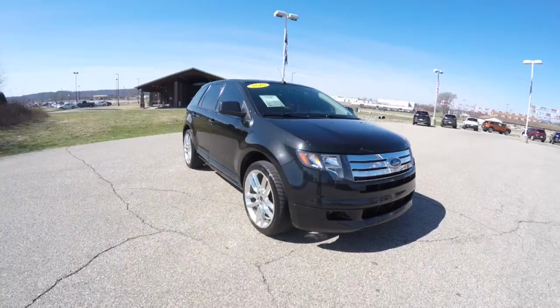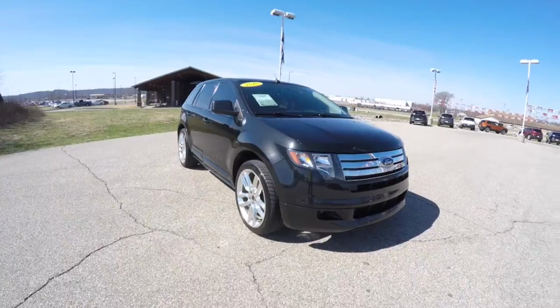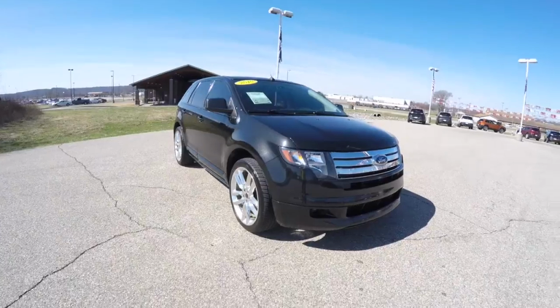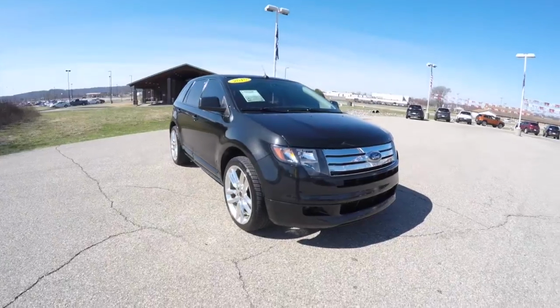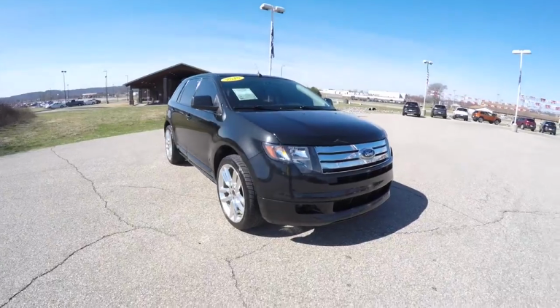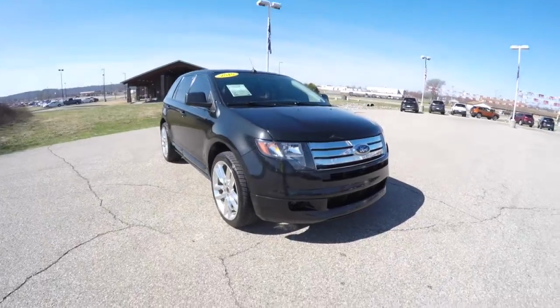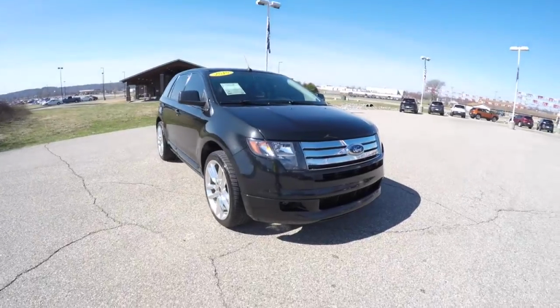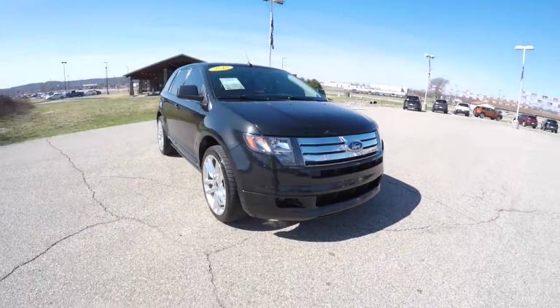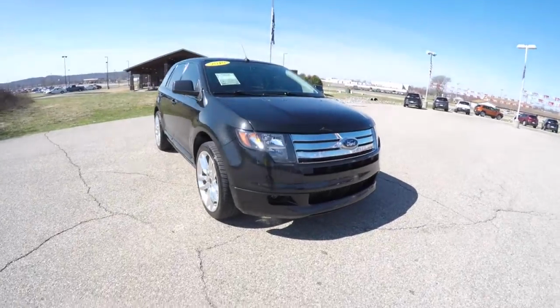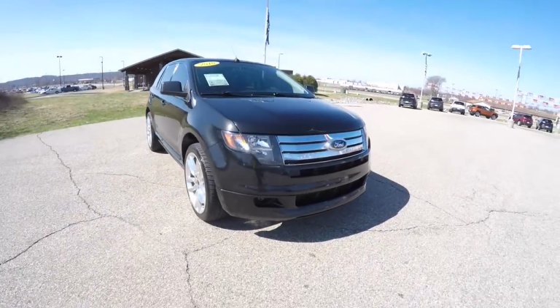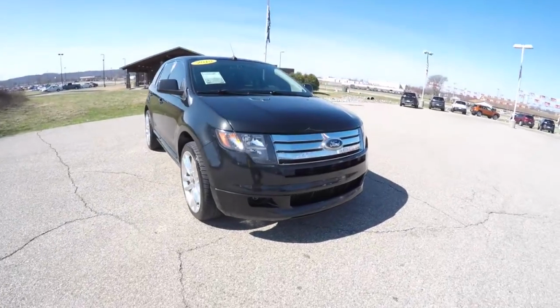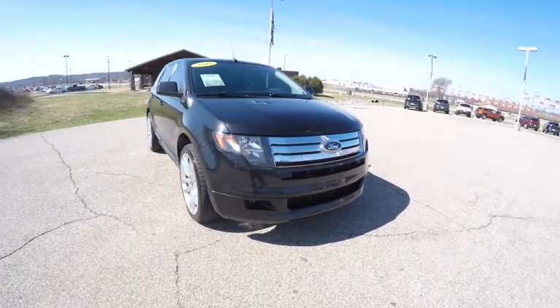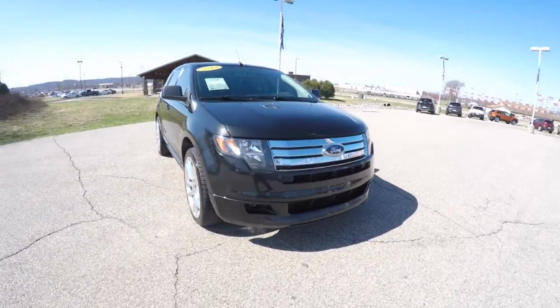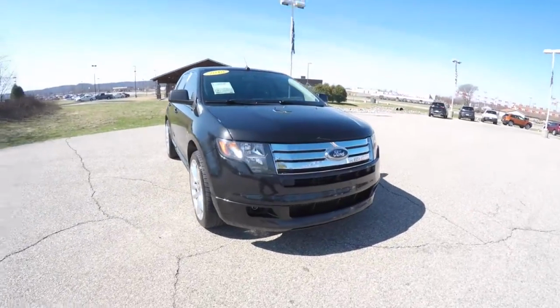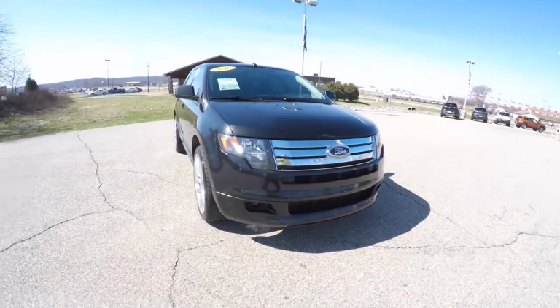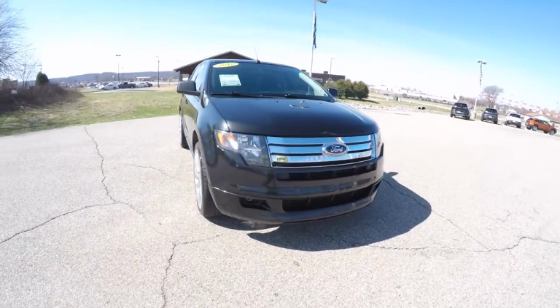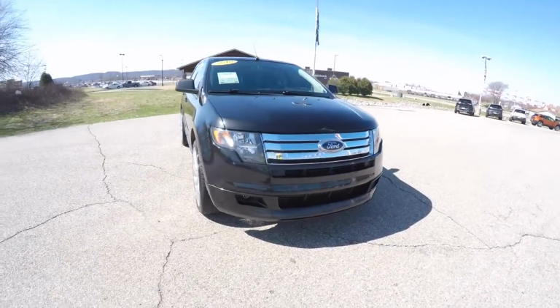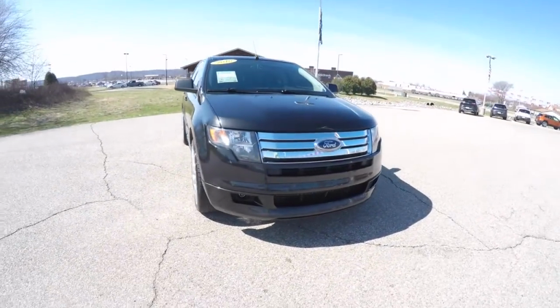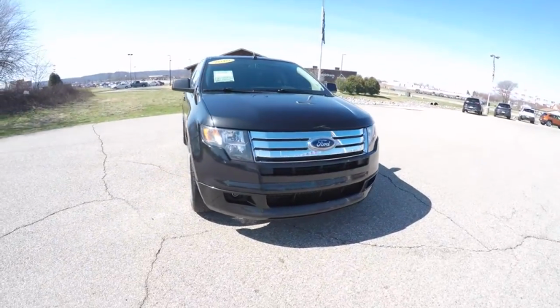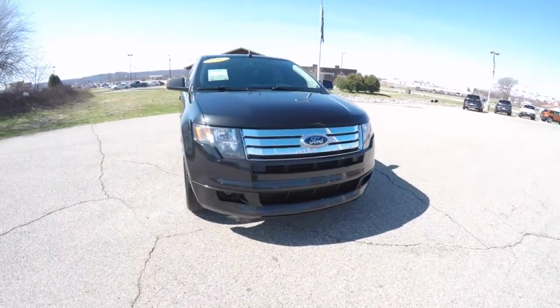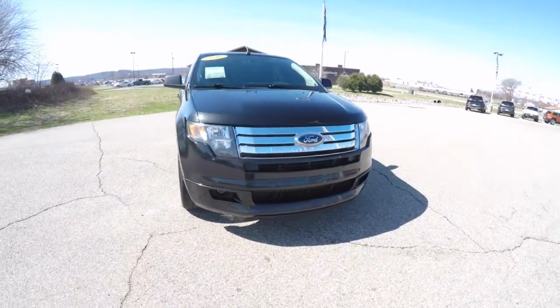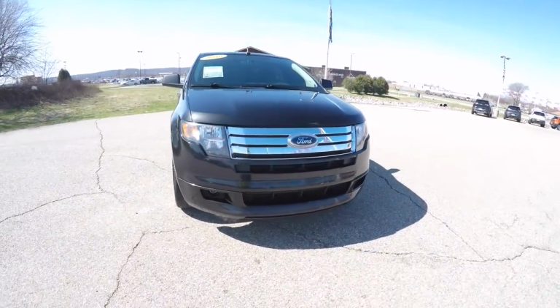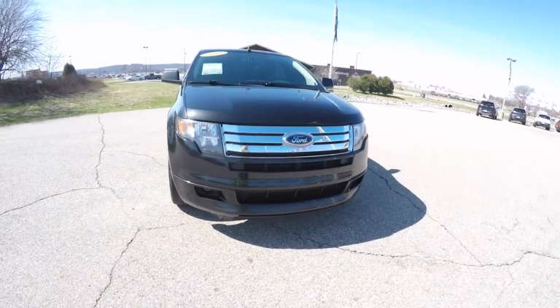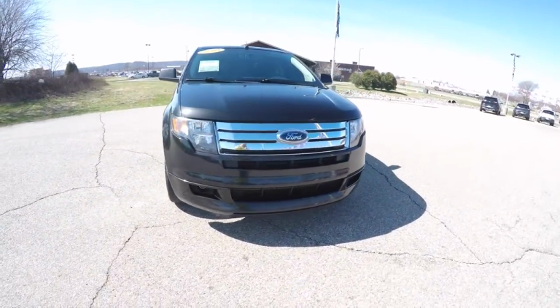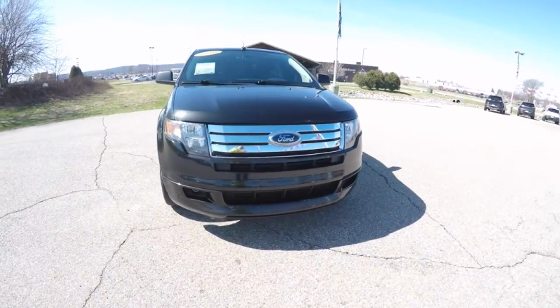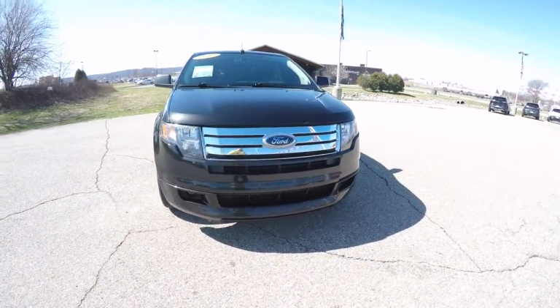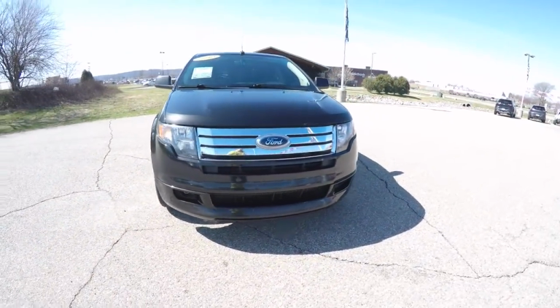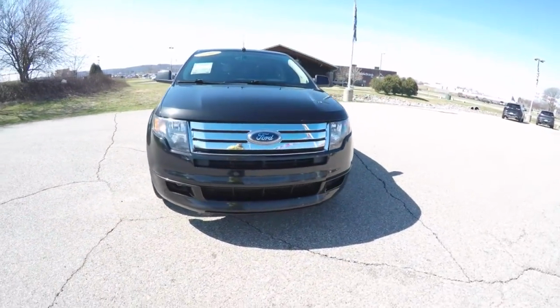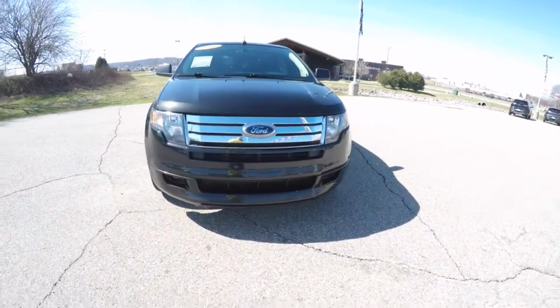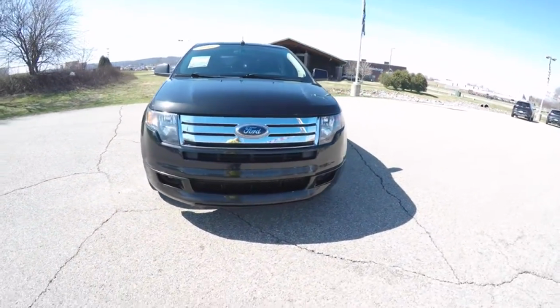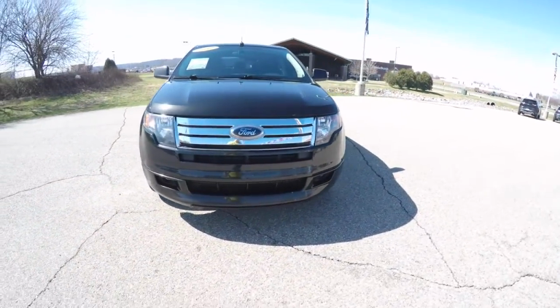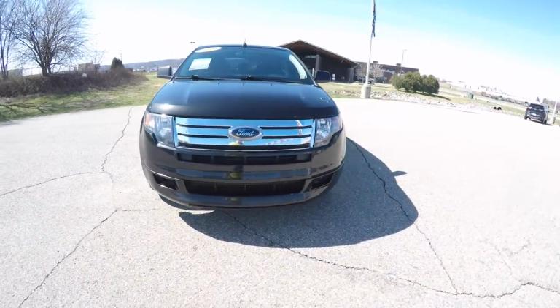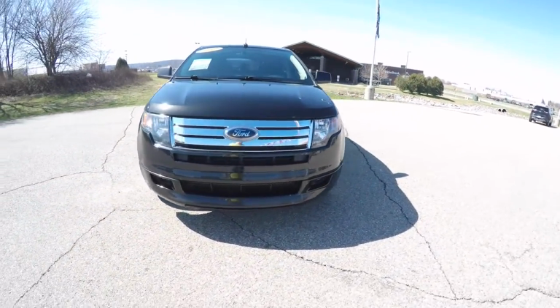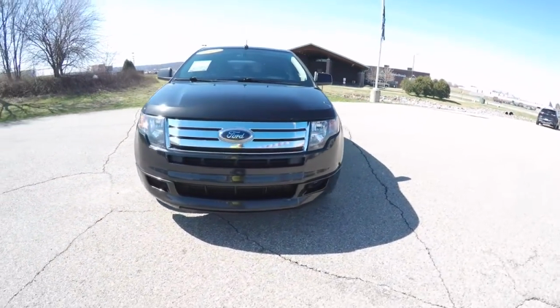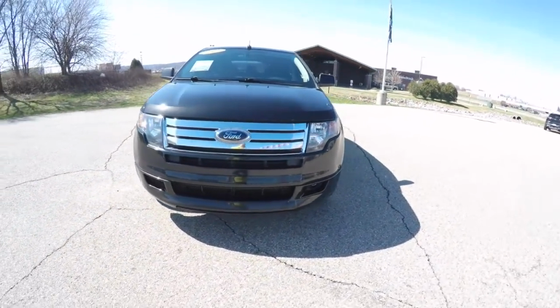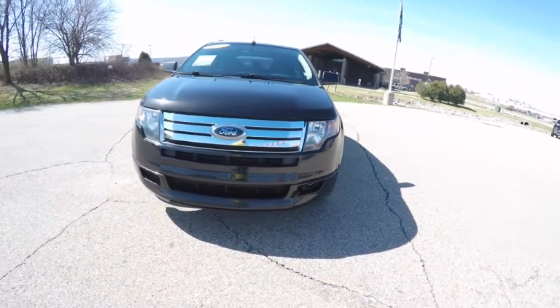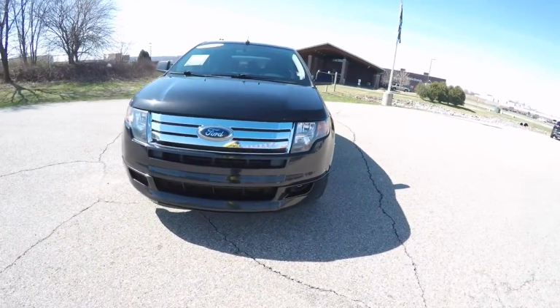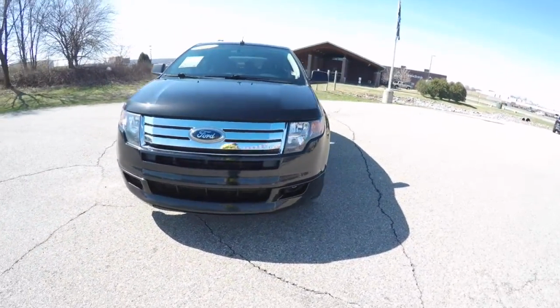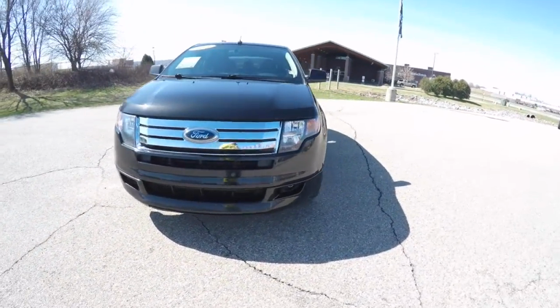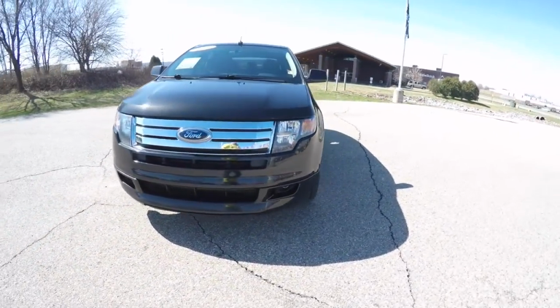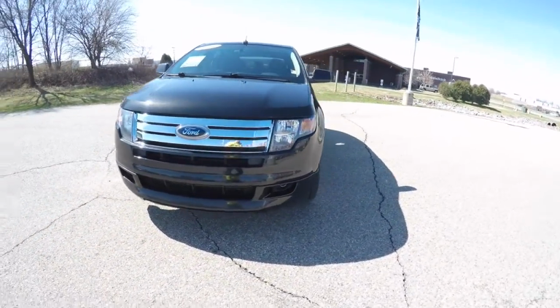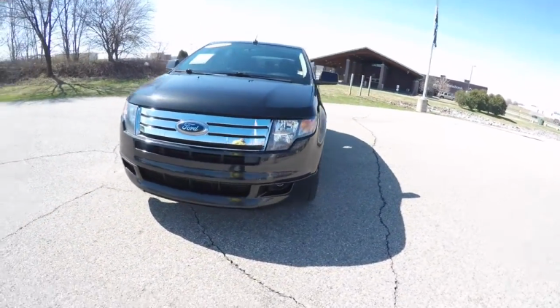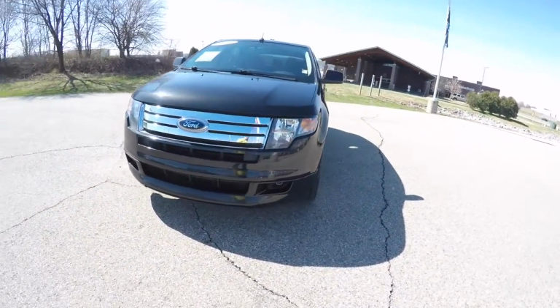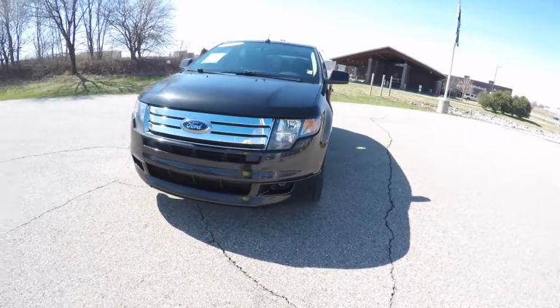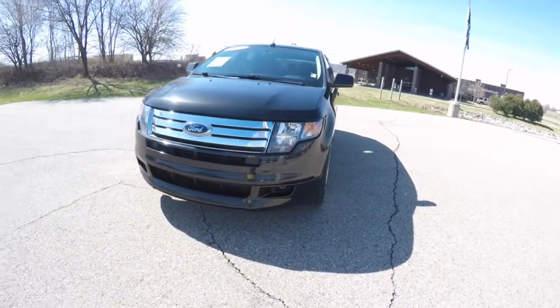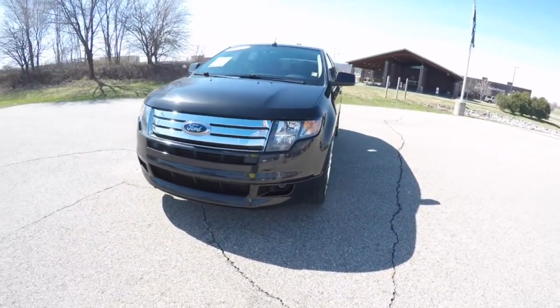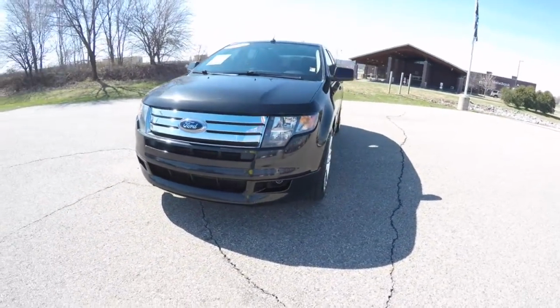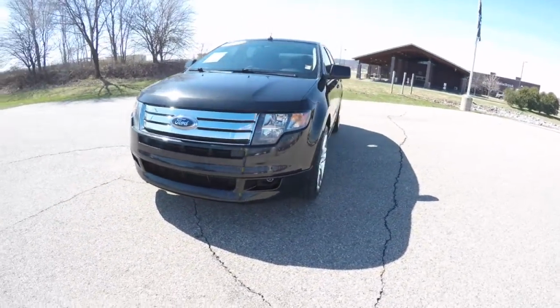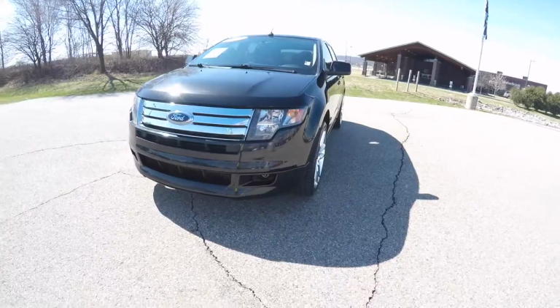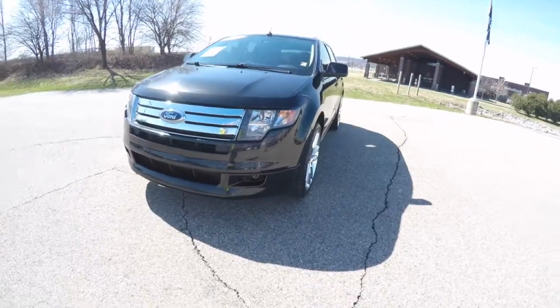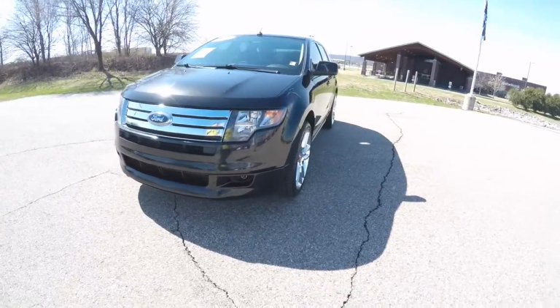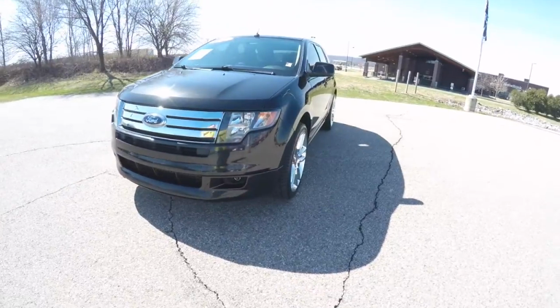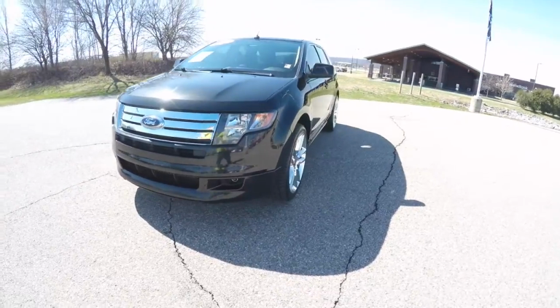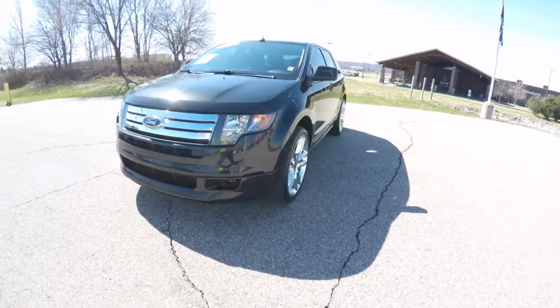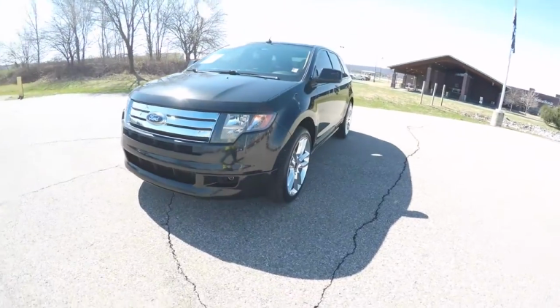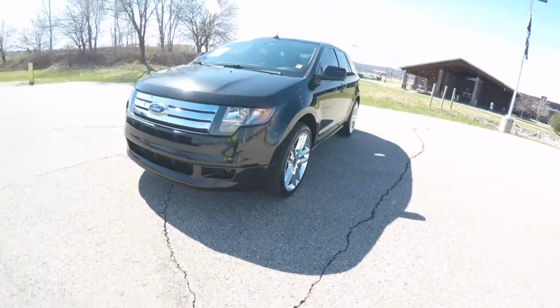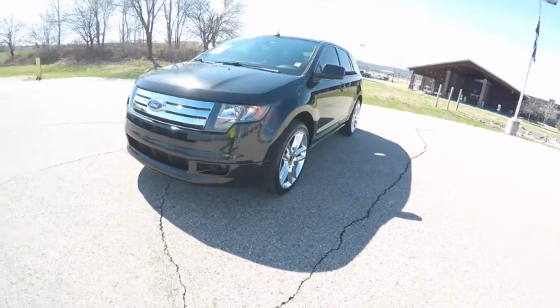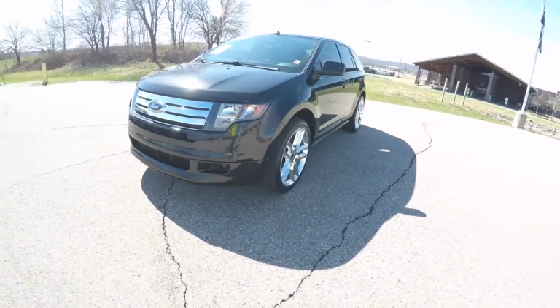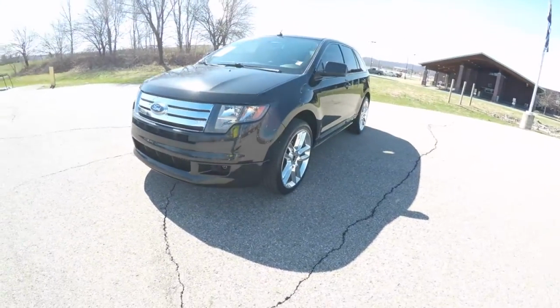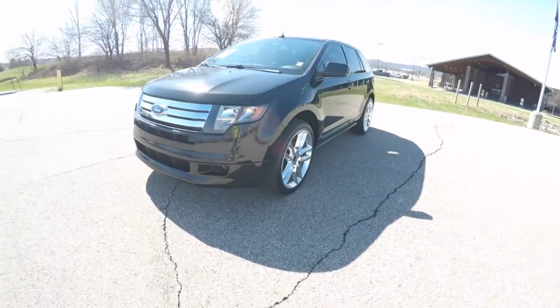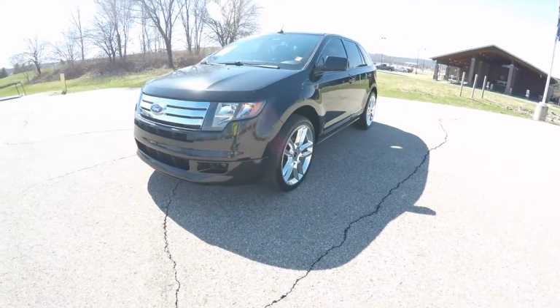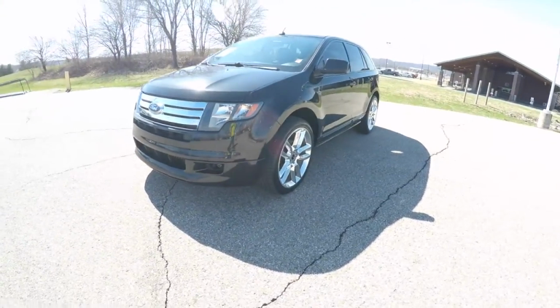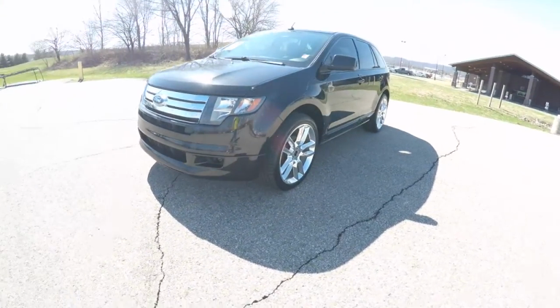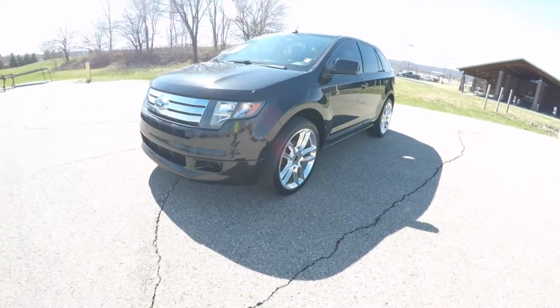Hello everyone. Today we're going to take a quick walk around look at this 2010 Ford Edge Sport all wheel drive.